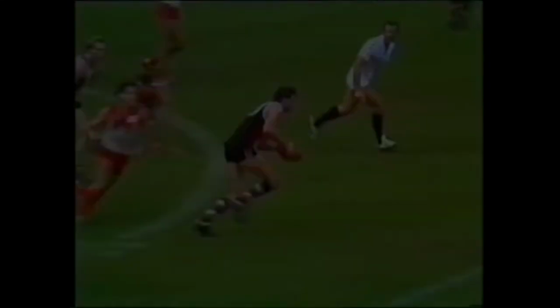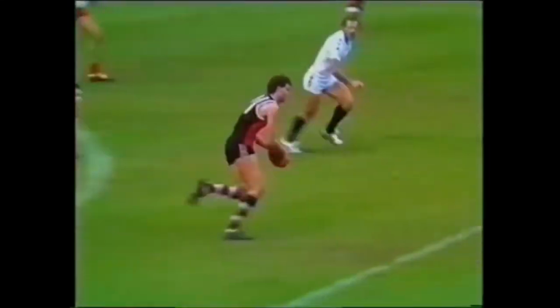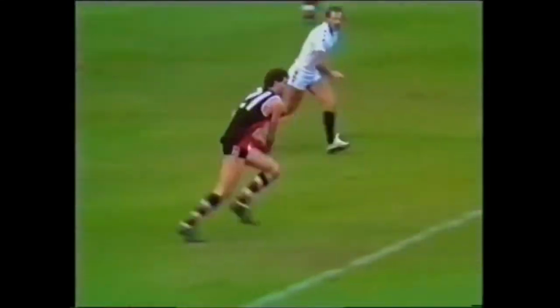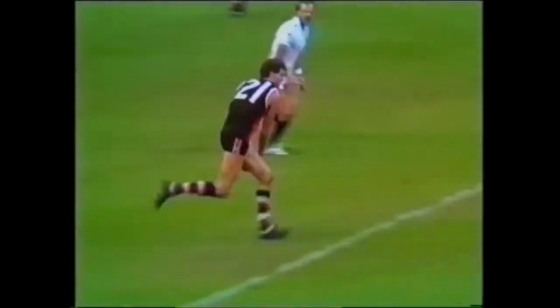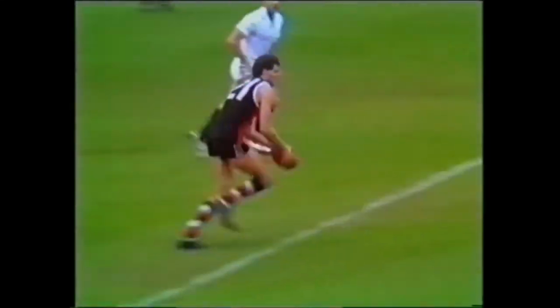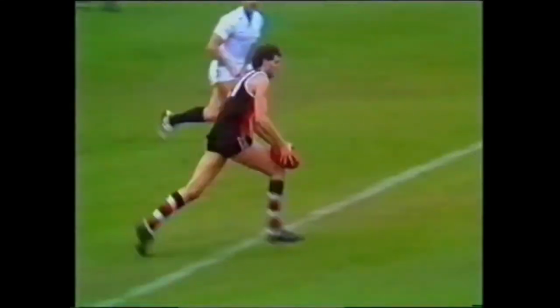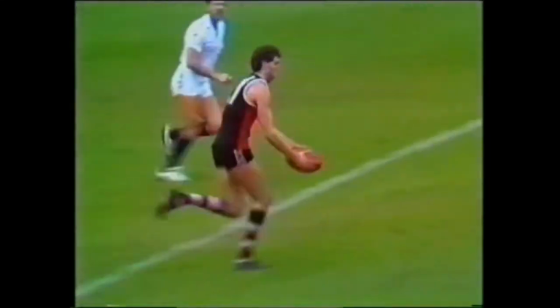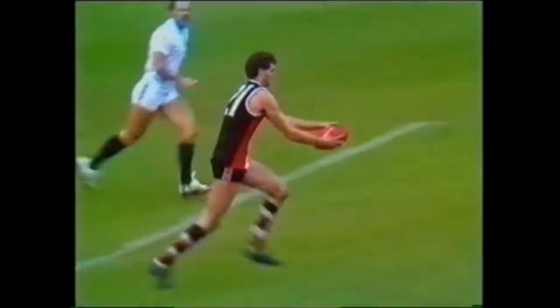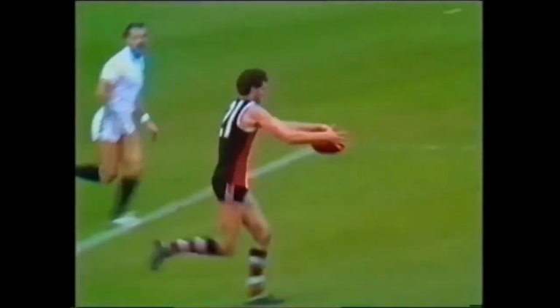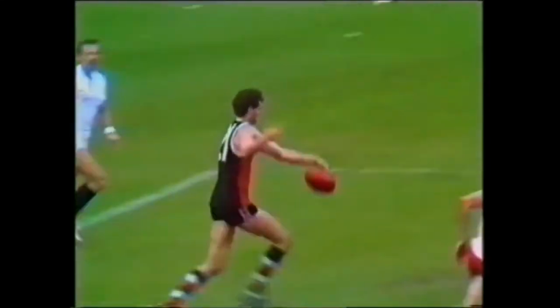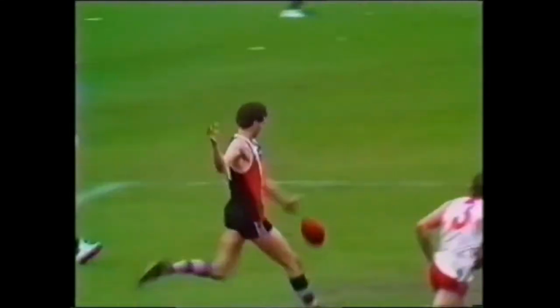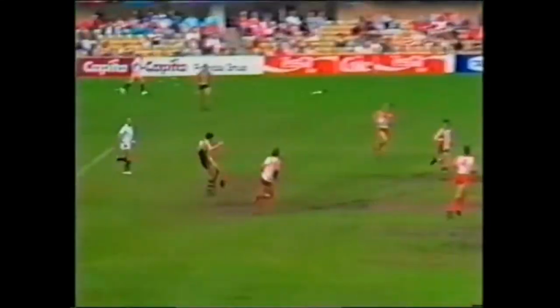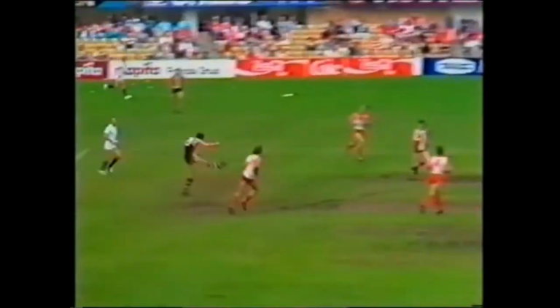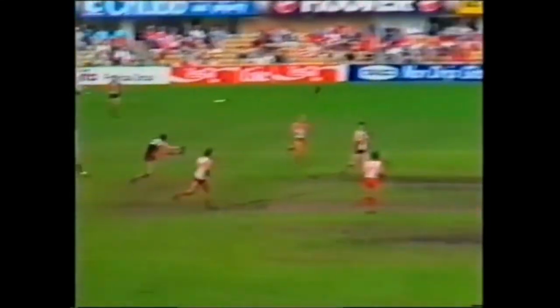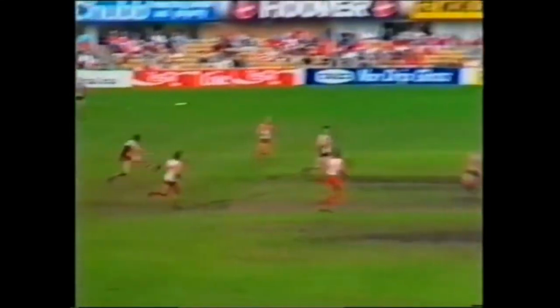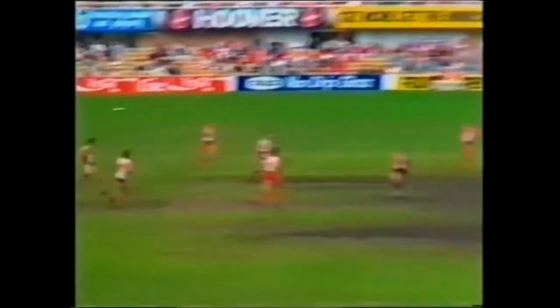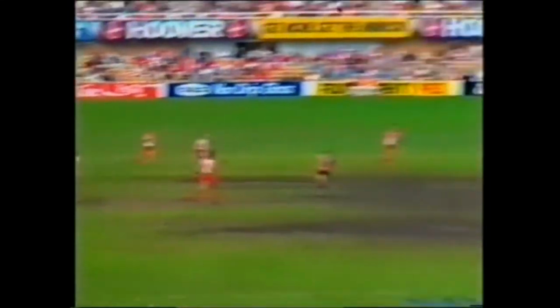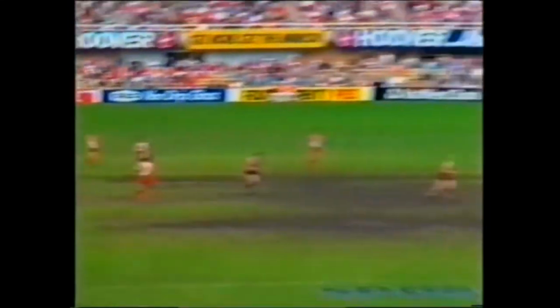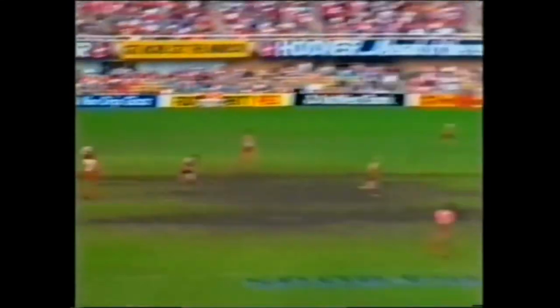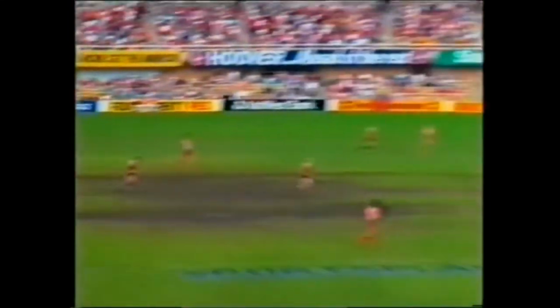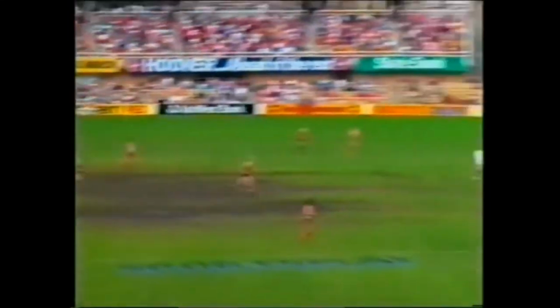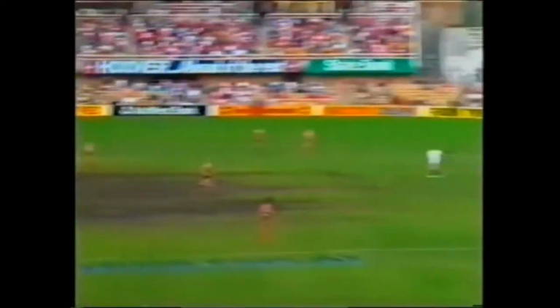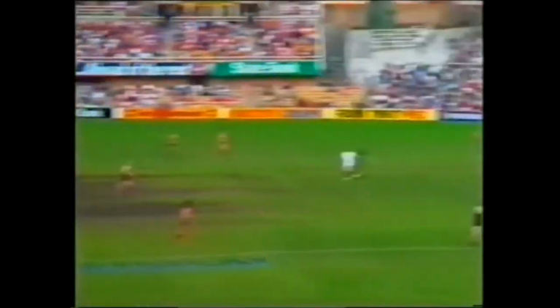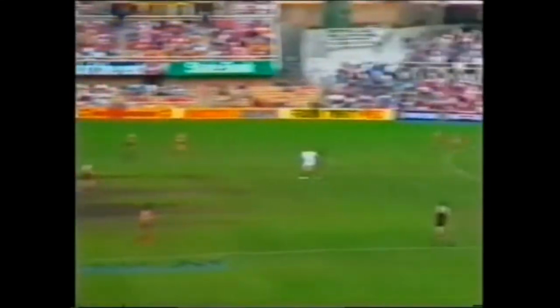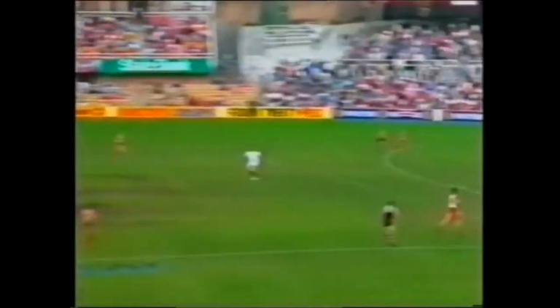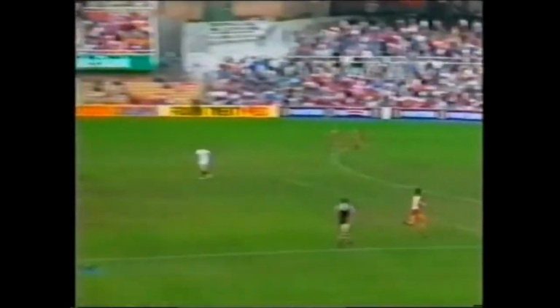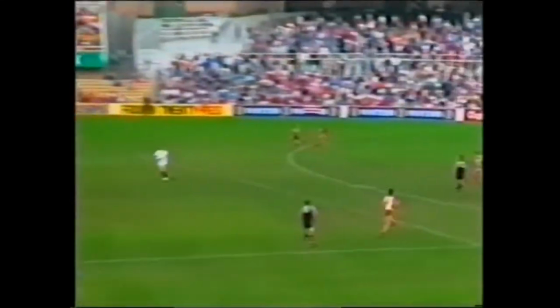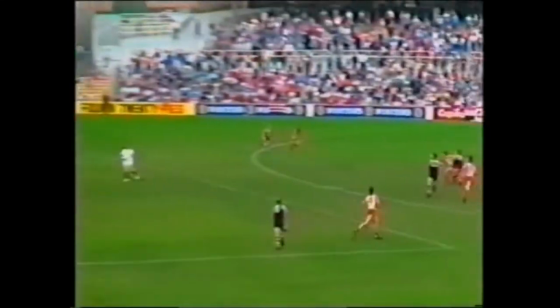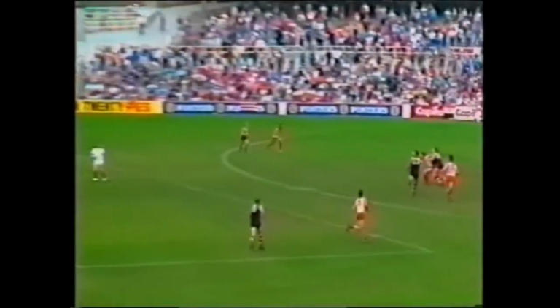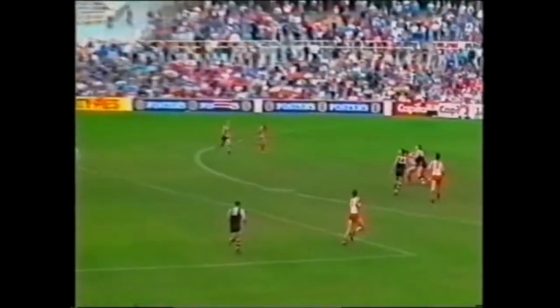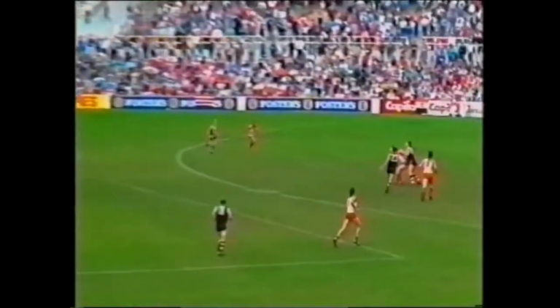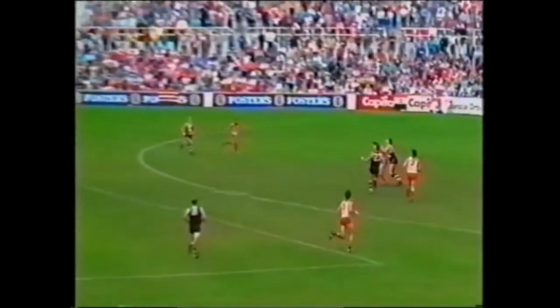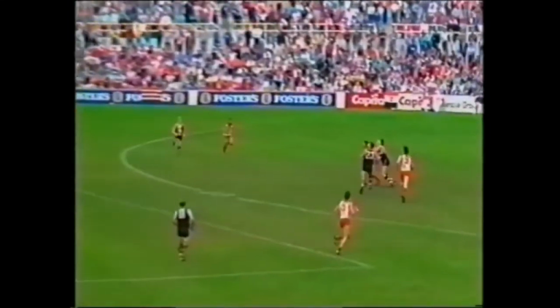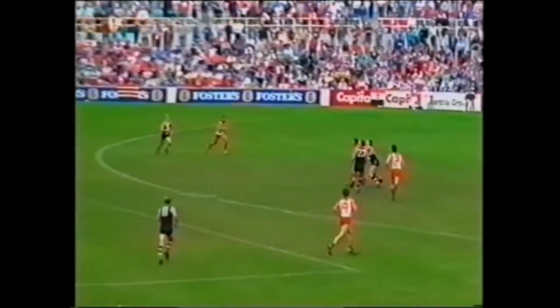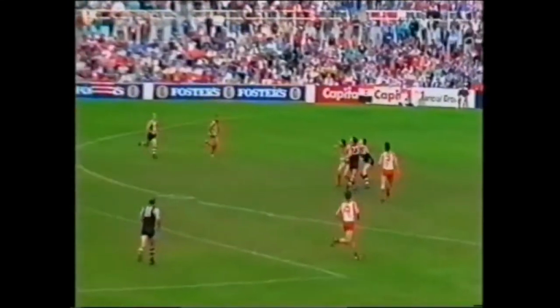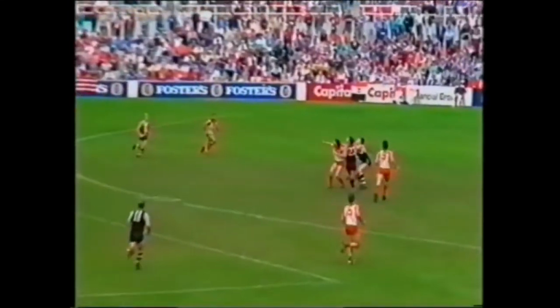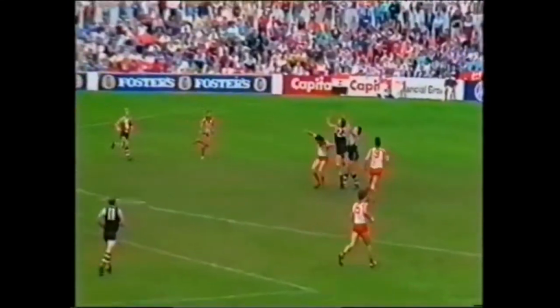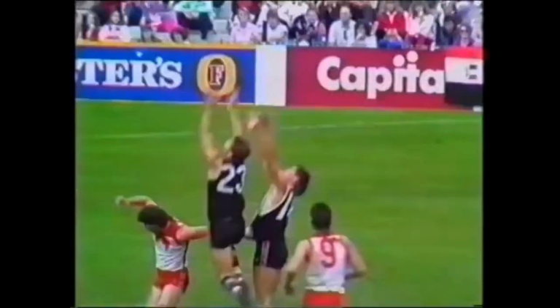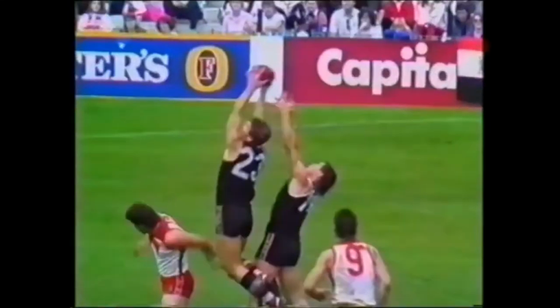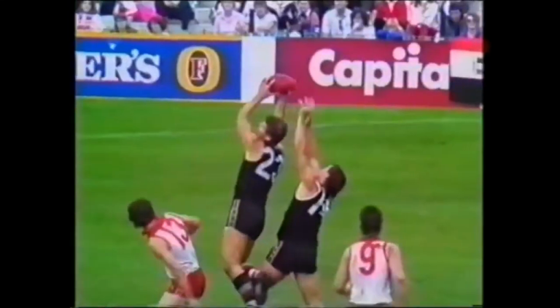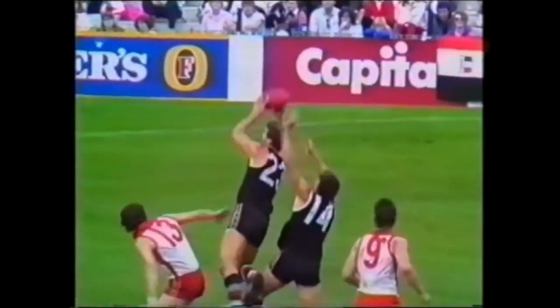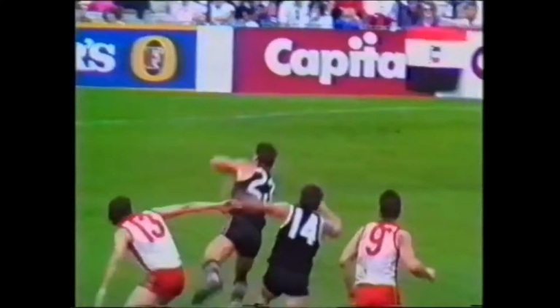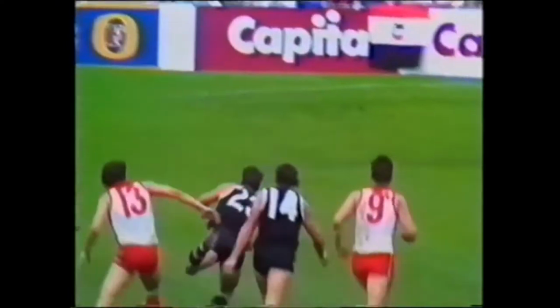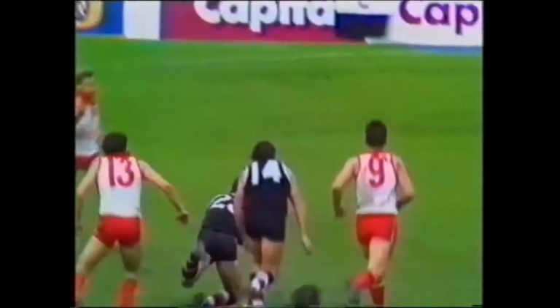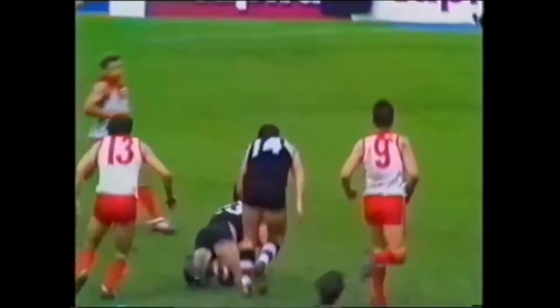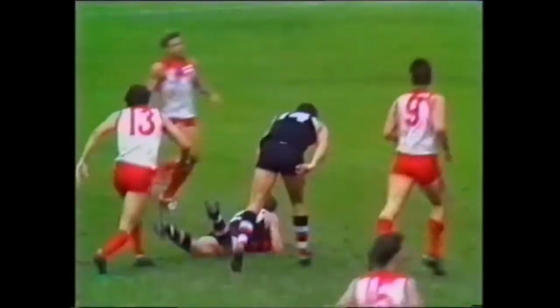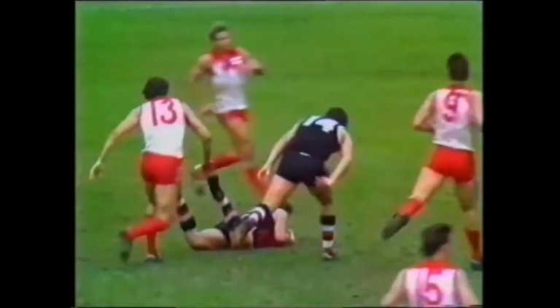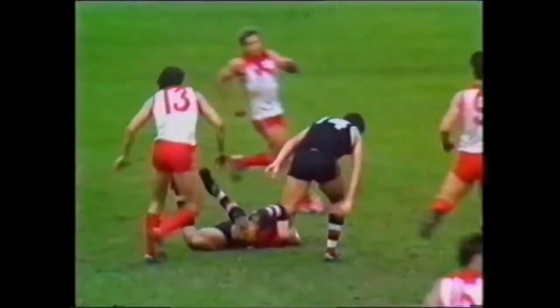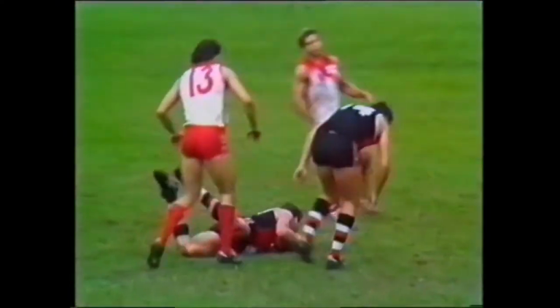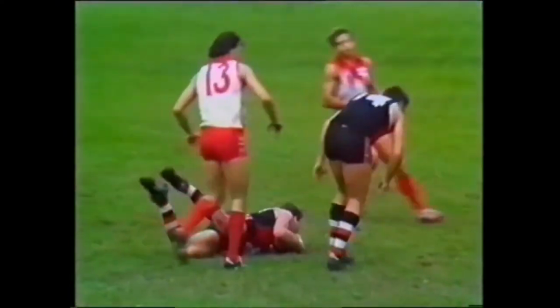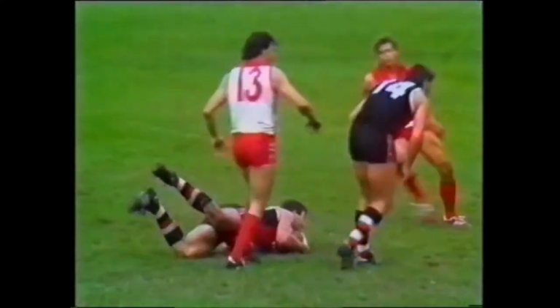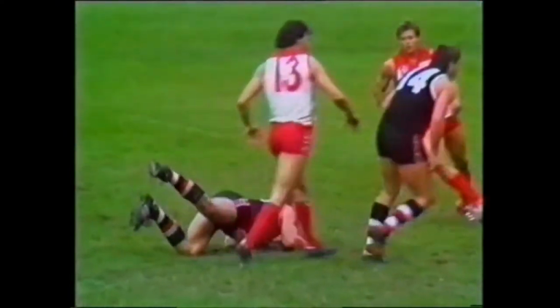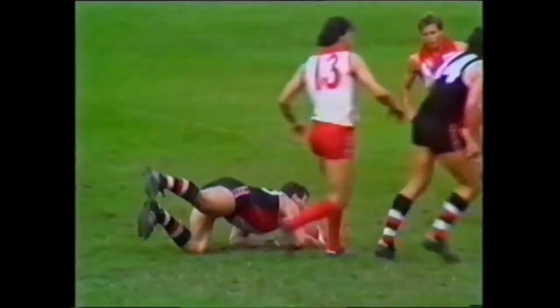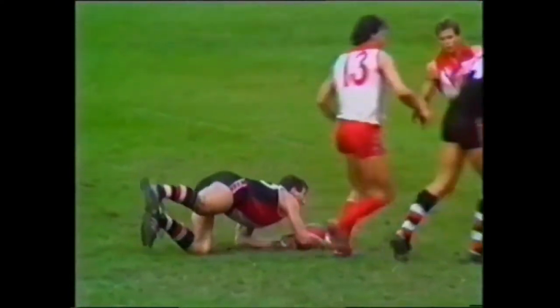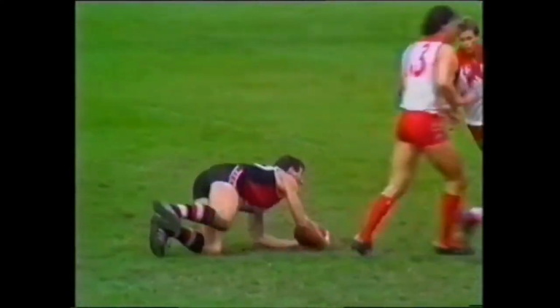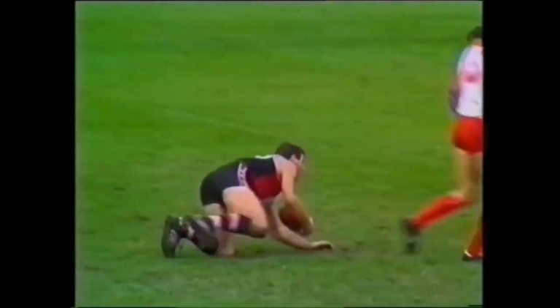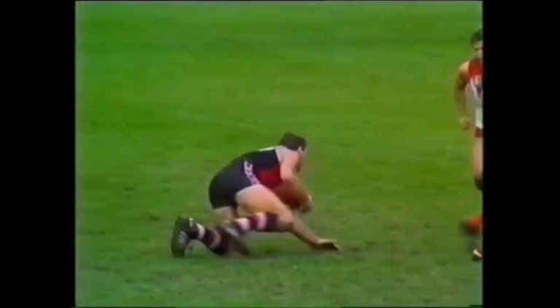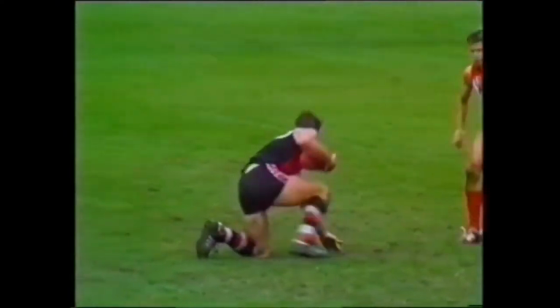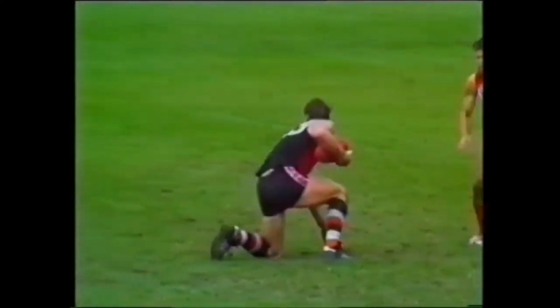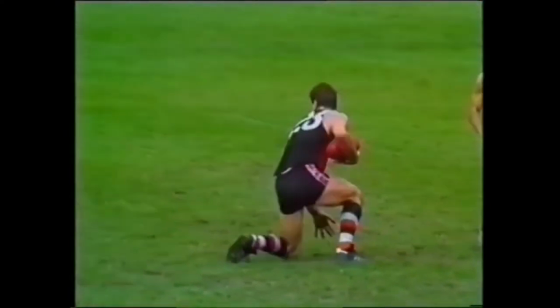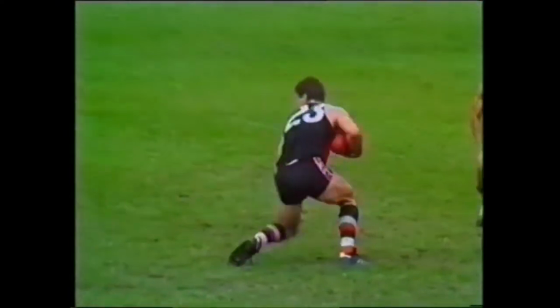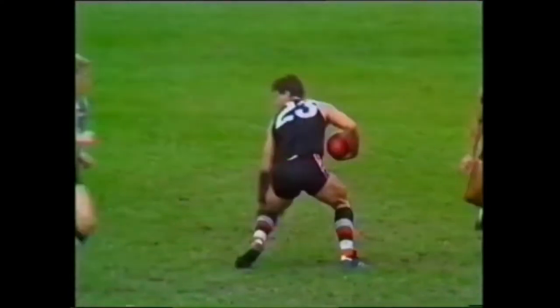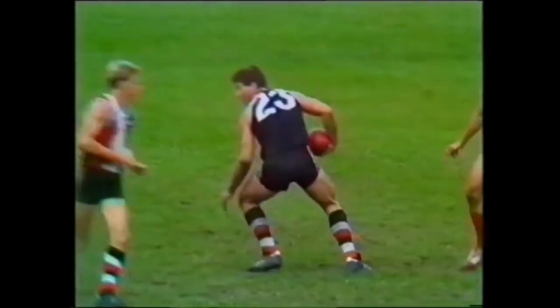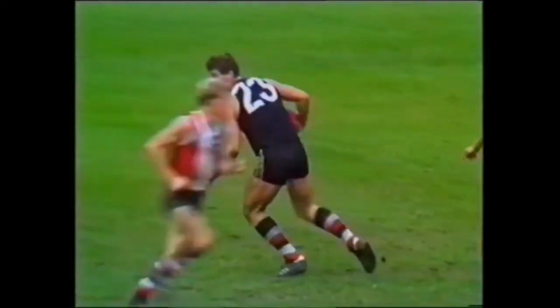Coster Witte, David Witte coming in towards the centre, puts a long kick to centre half-forward. Lowe comes to Coster and takes a timely mark.